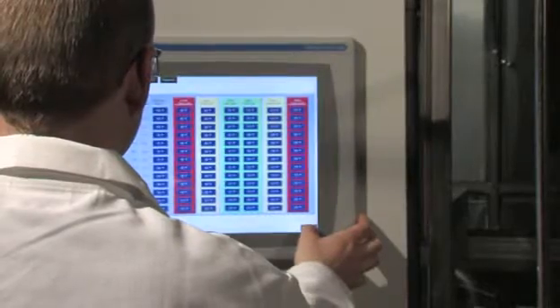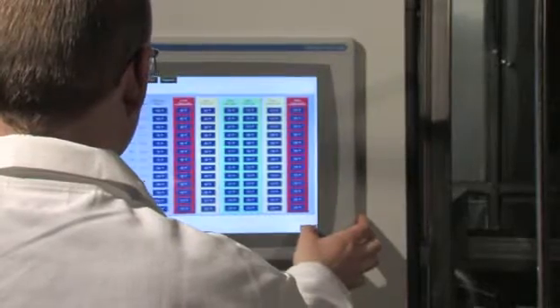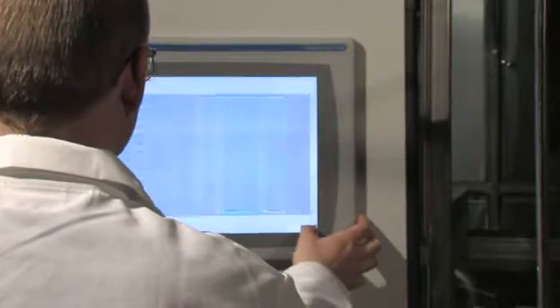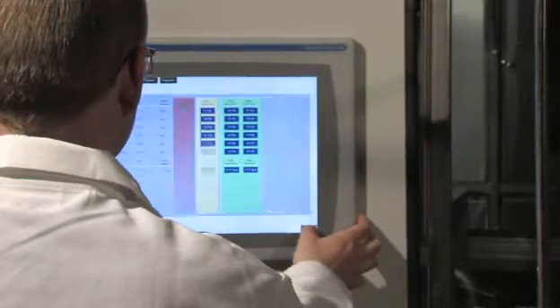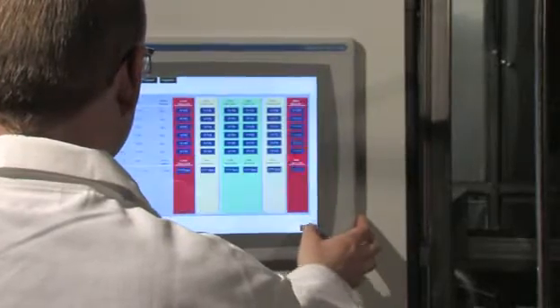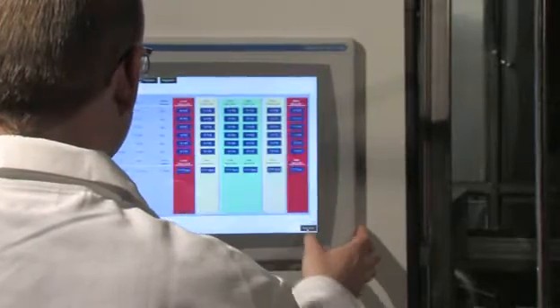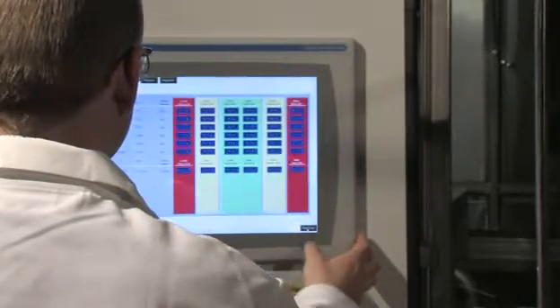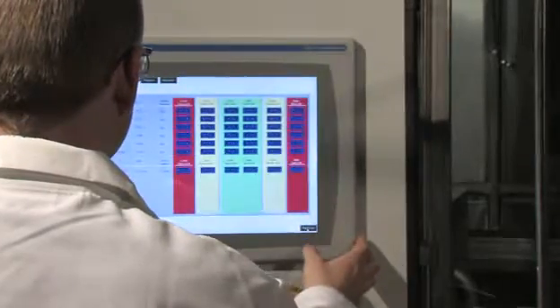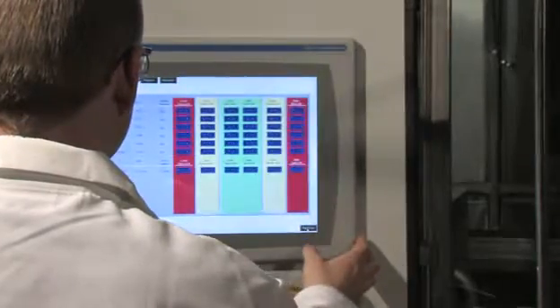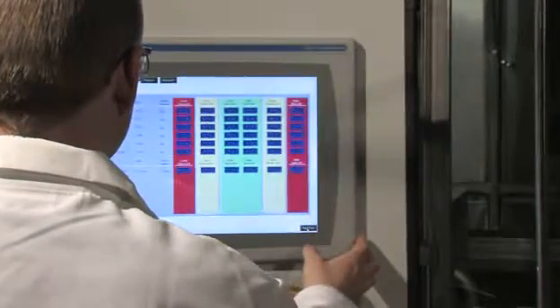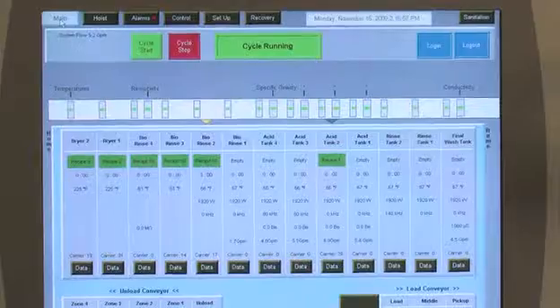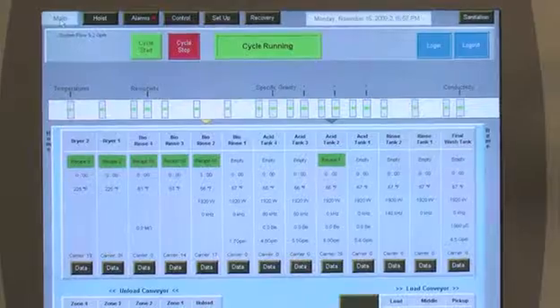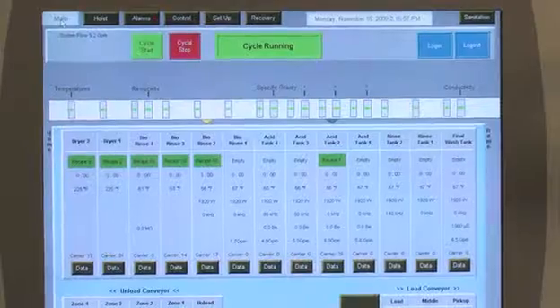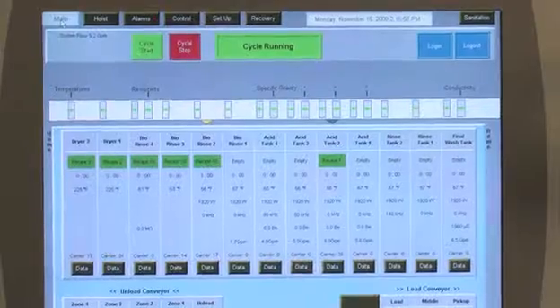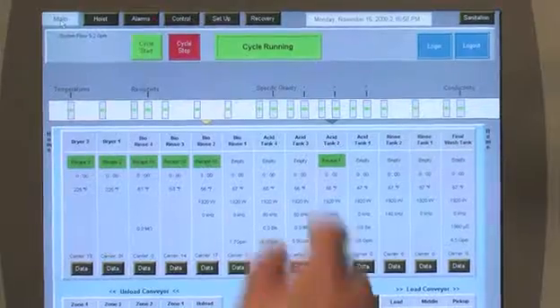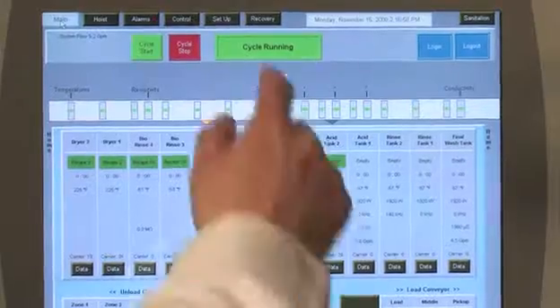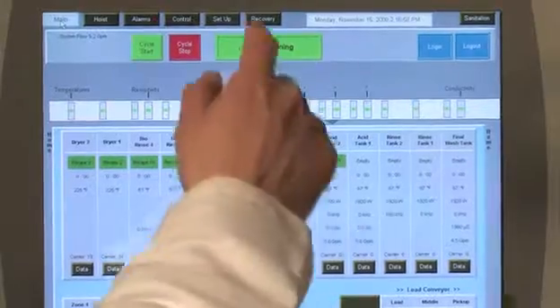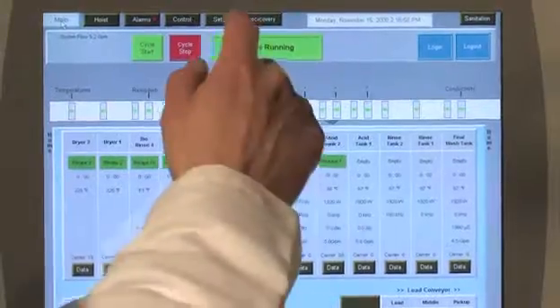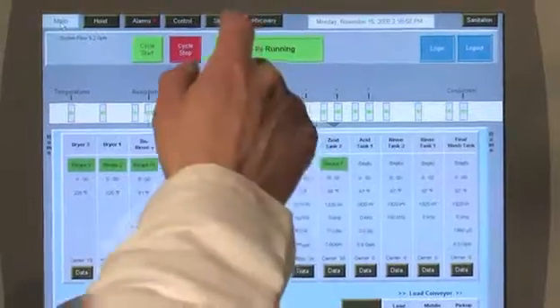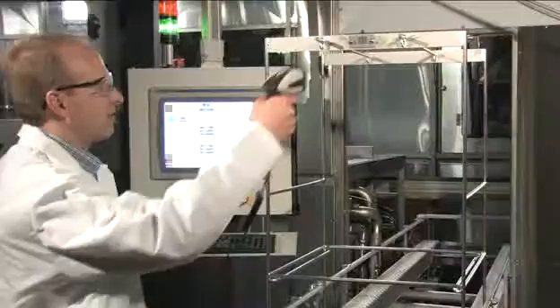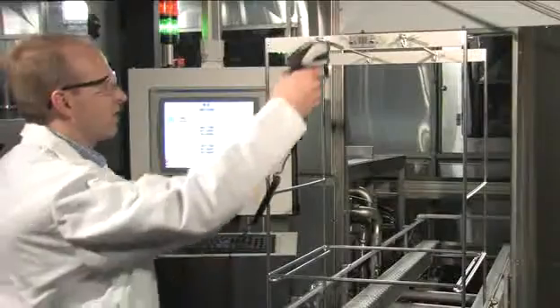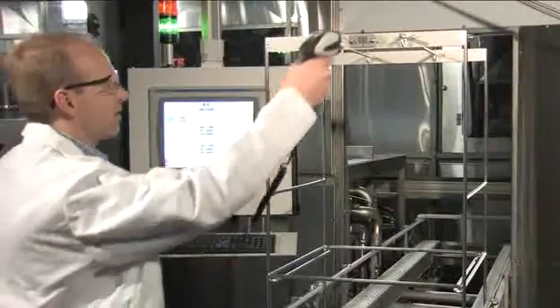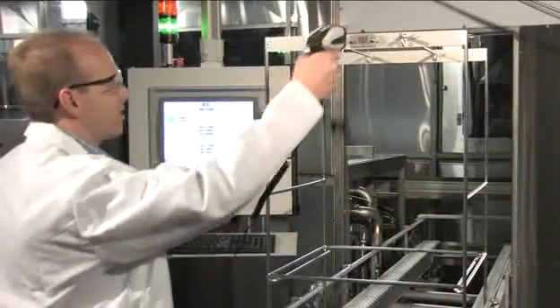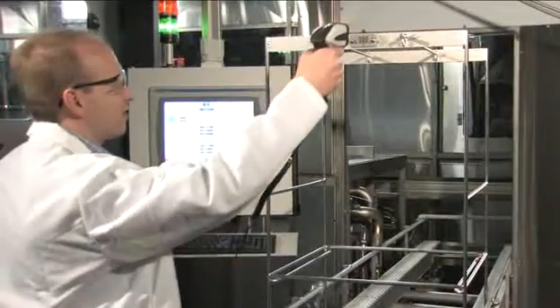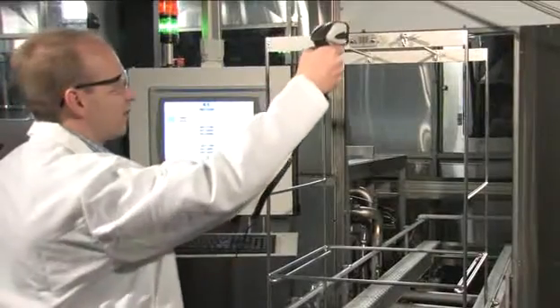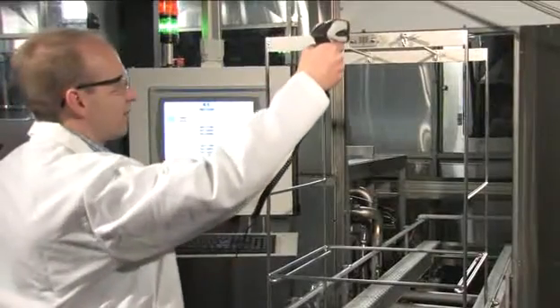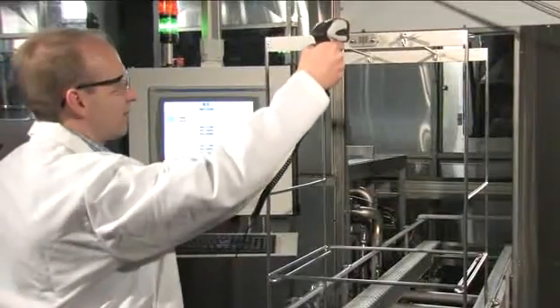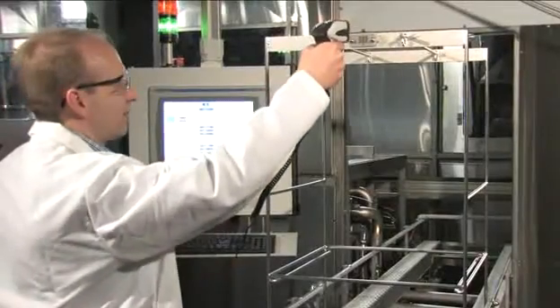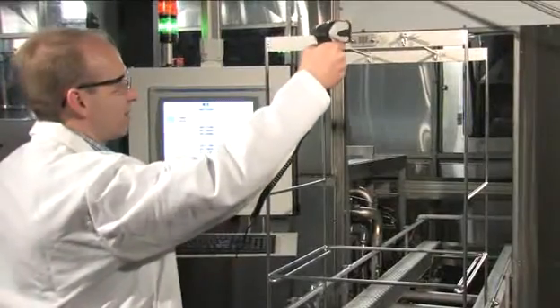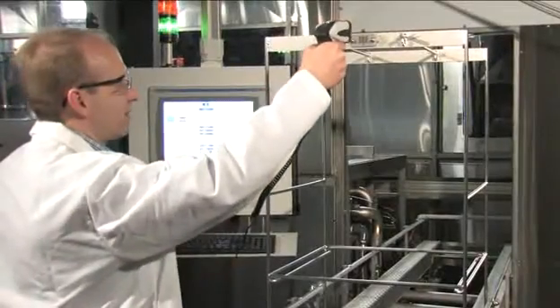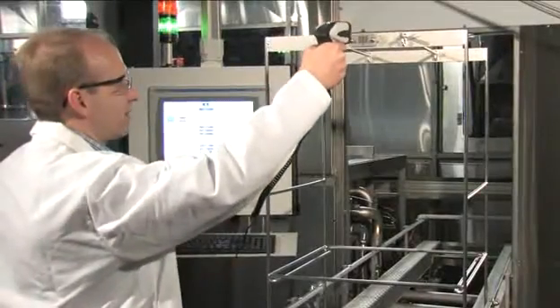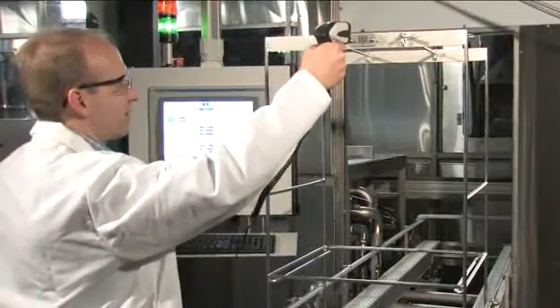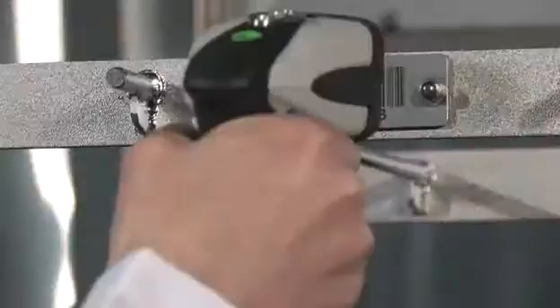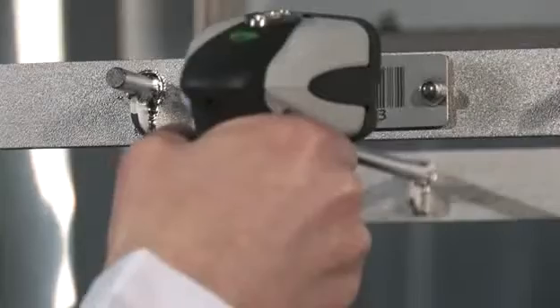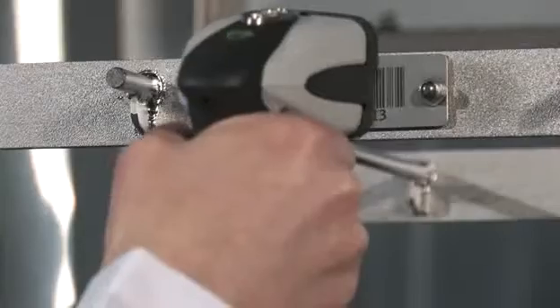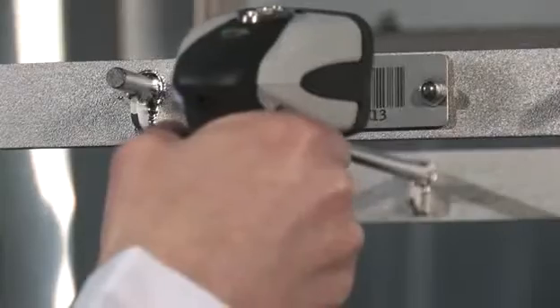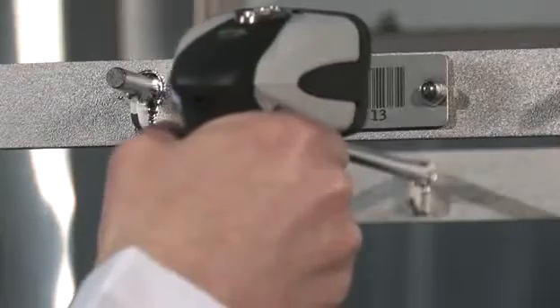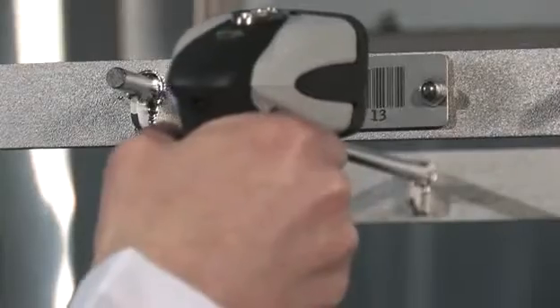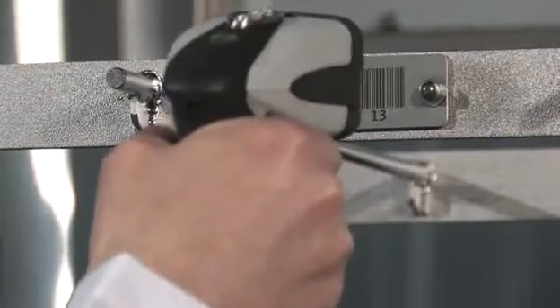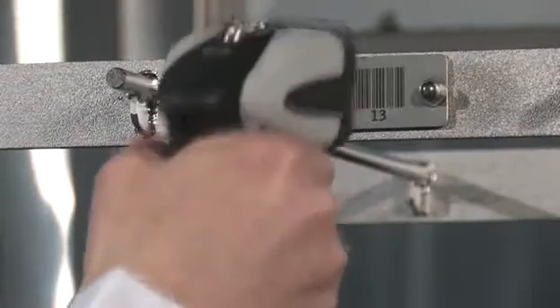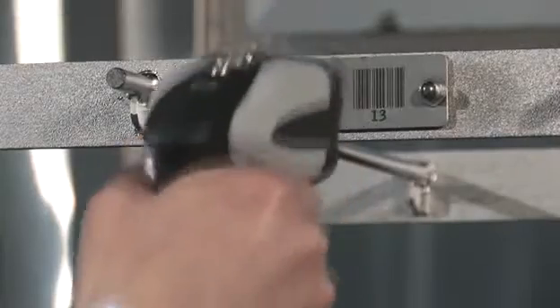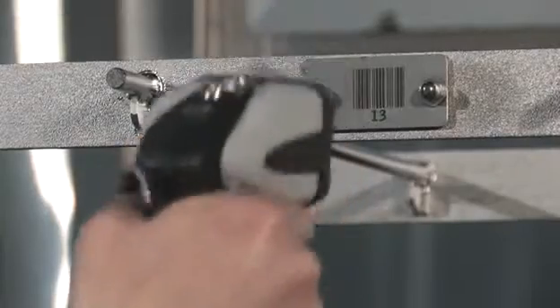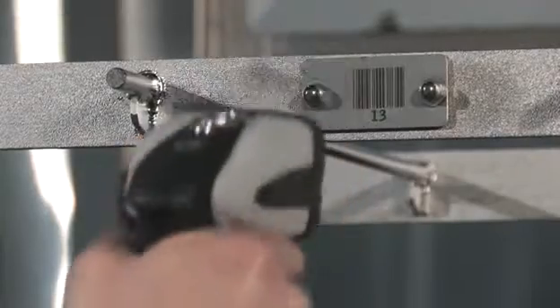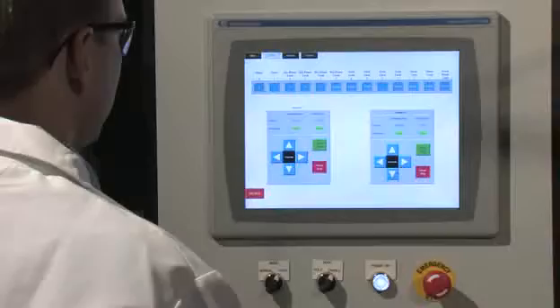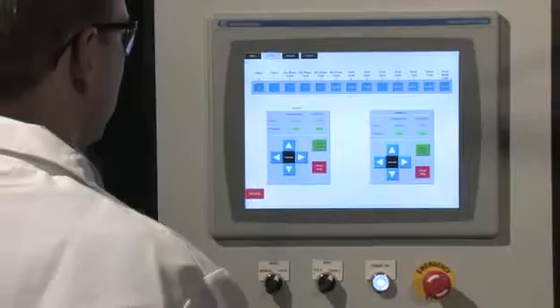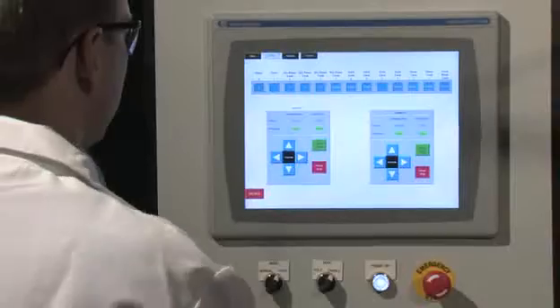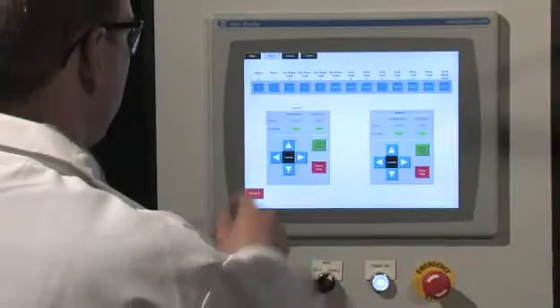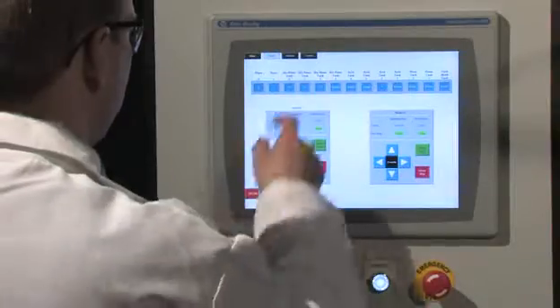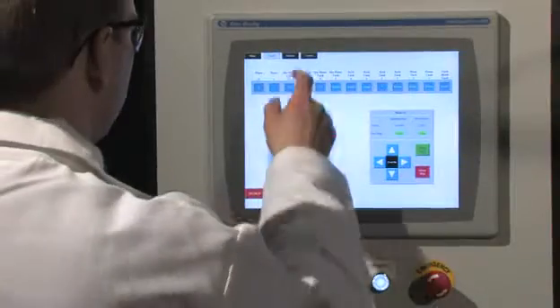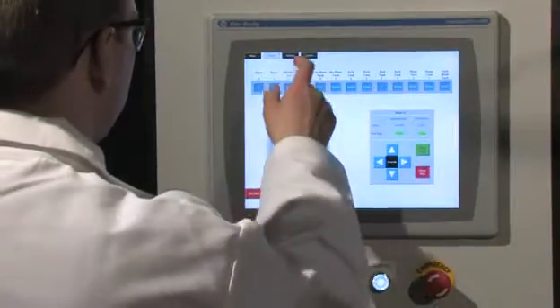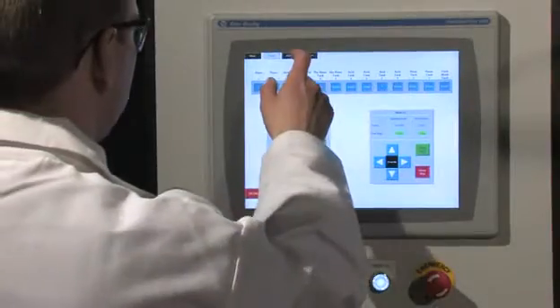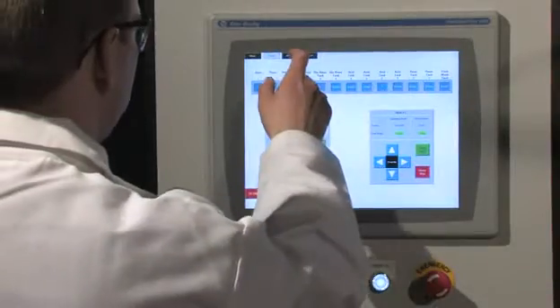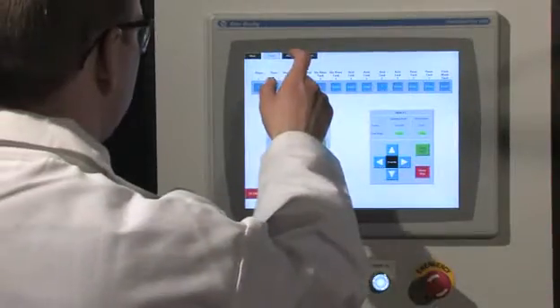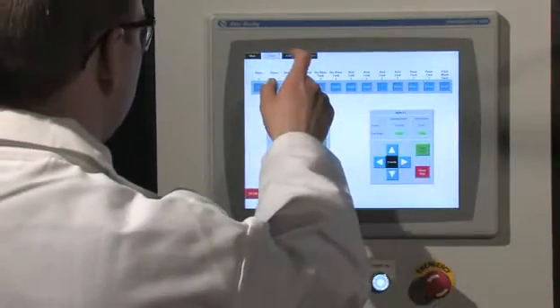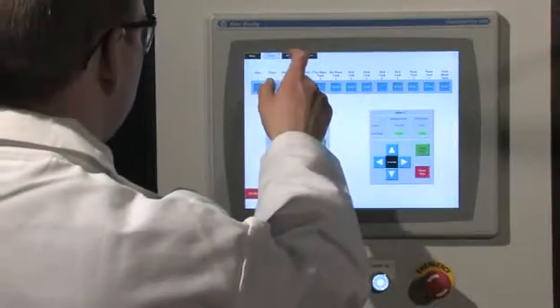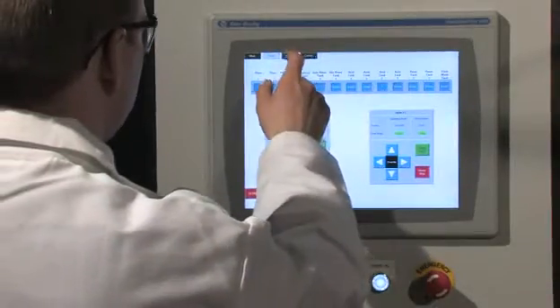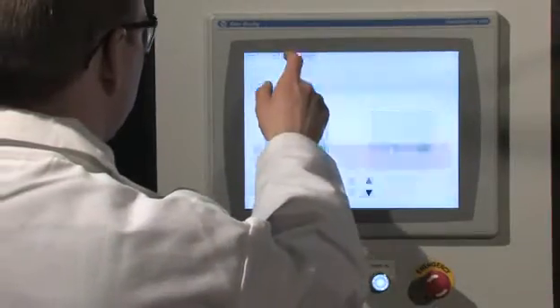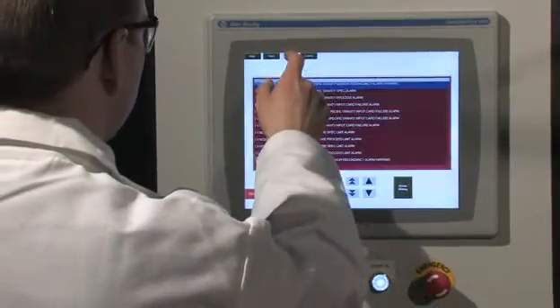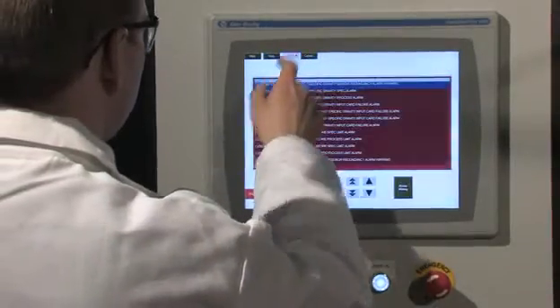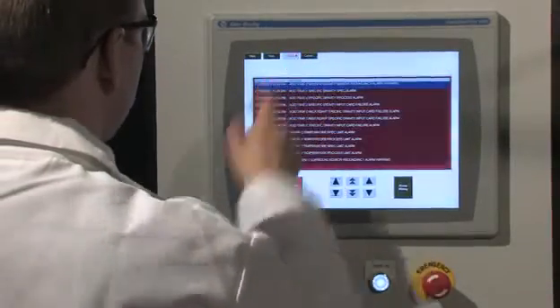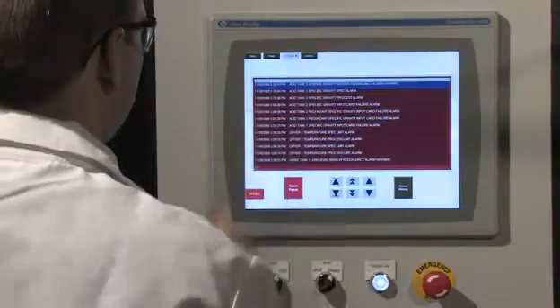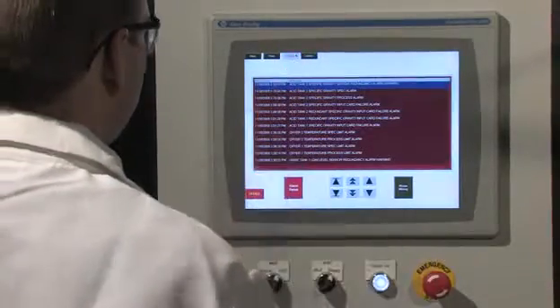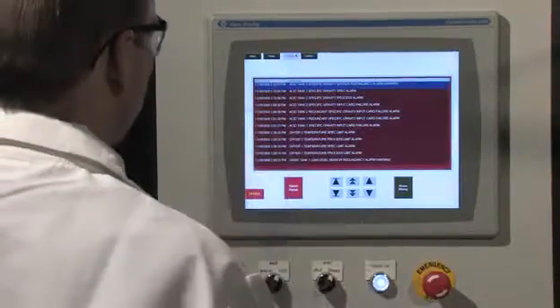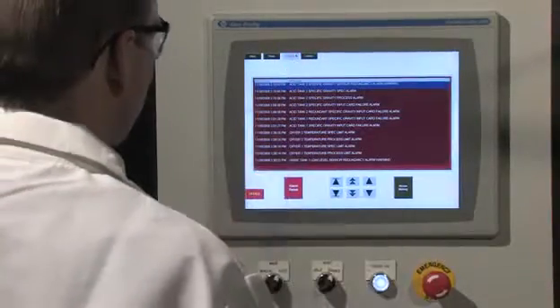State-of-the-art design techniques include redundant control measures and process traceability through data collection and access software.